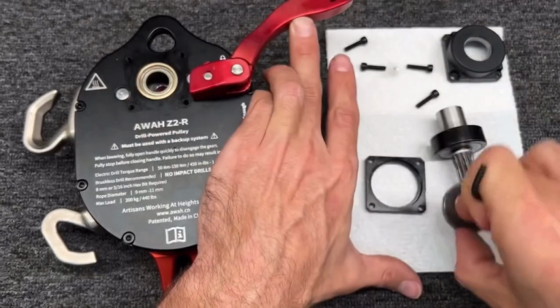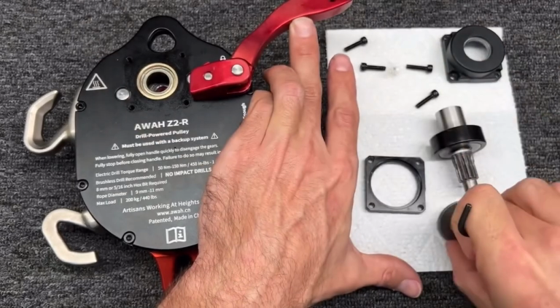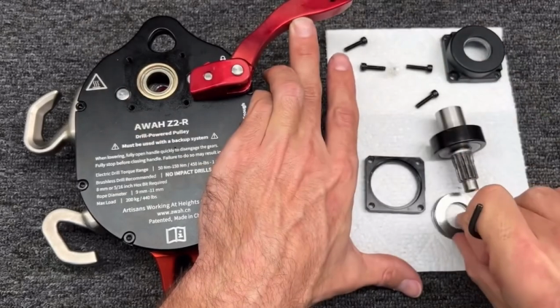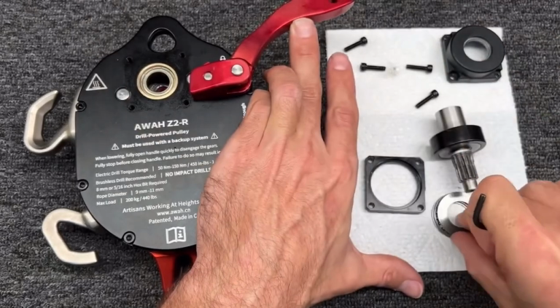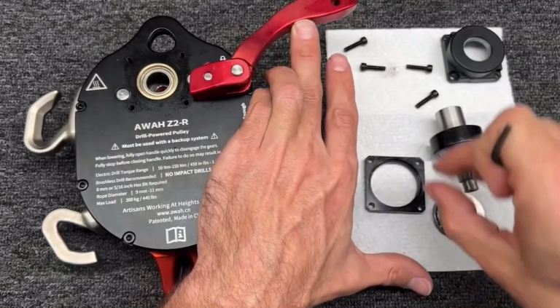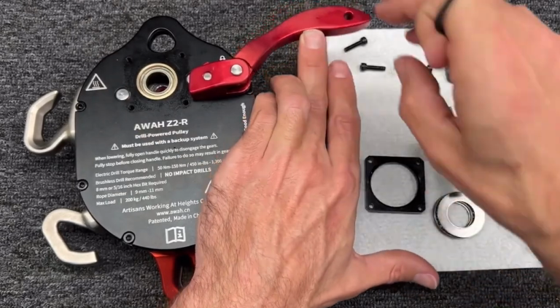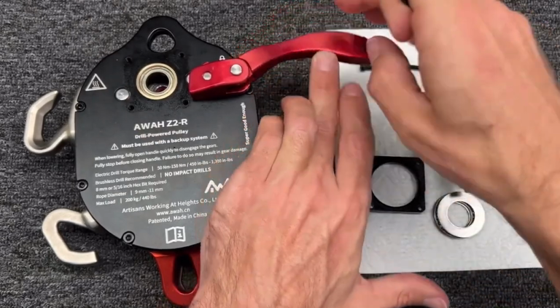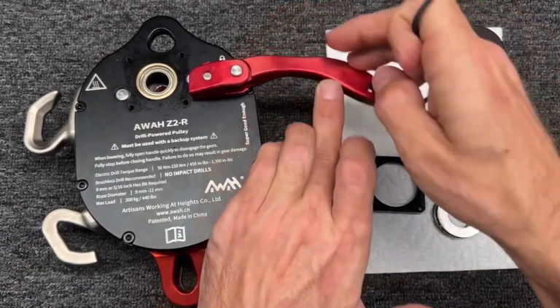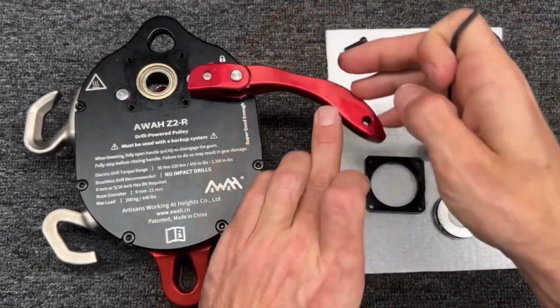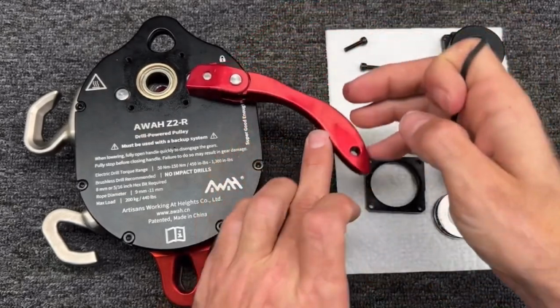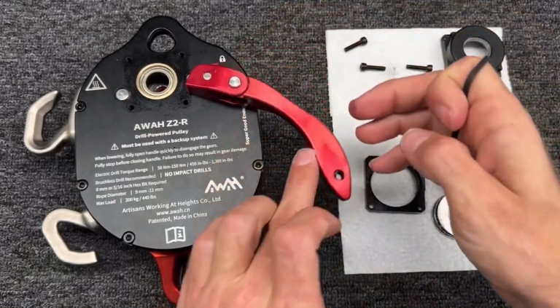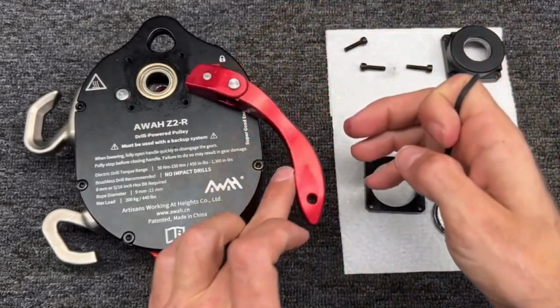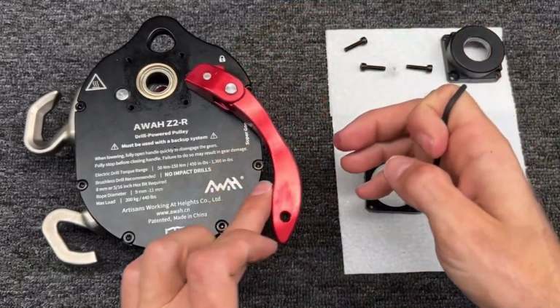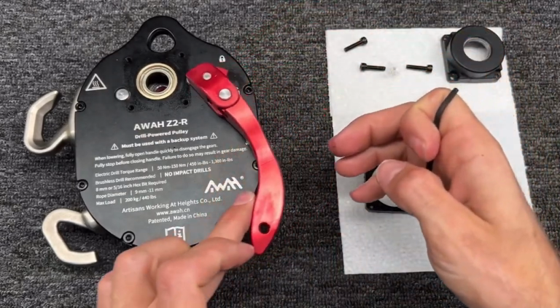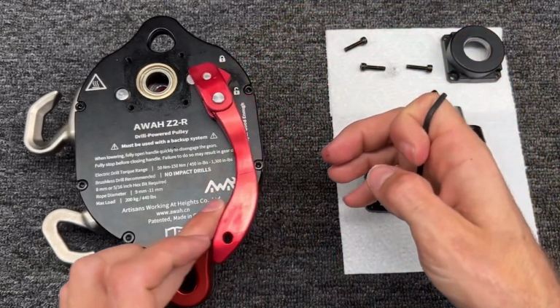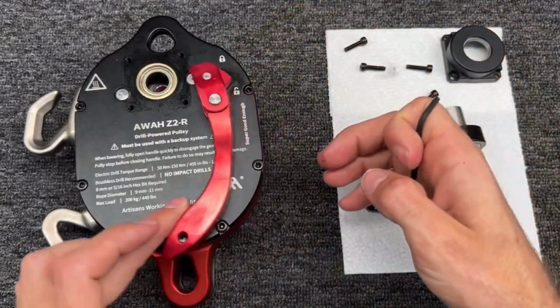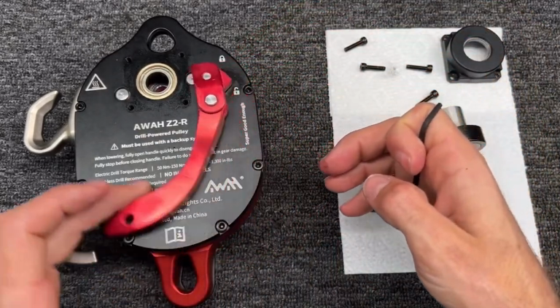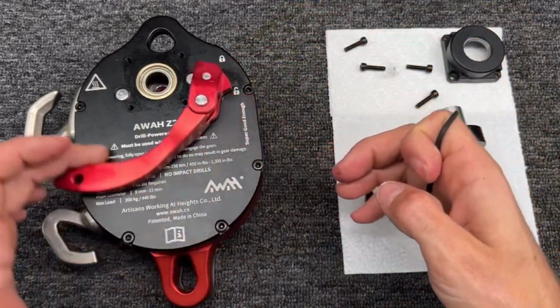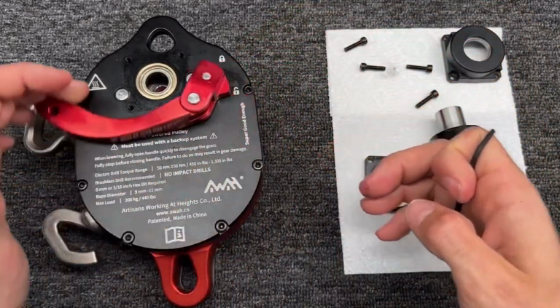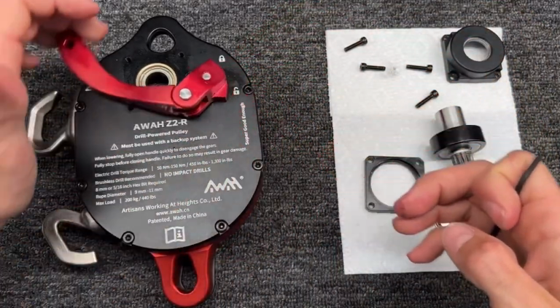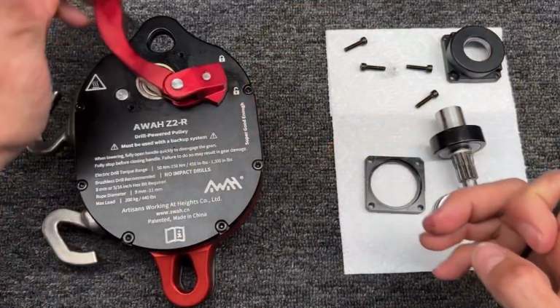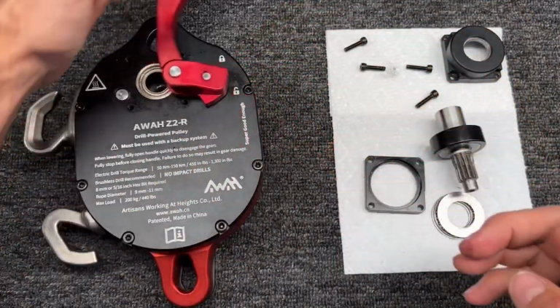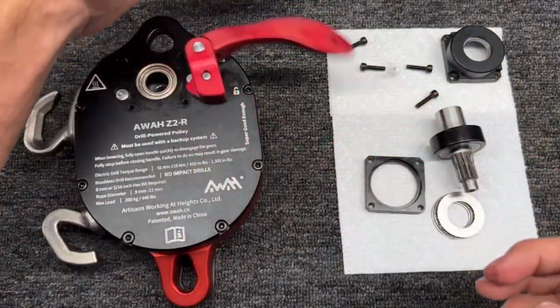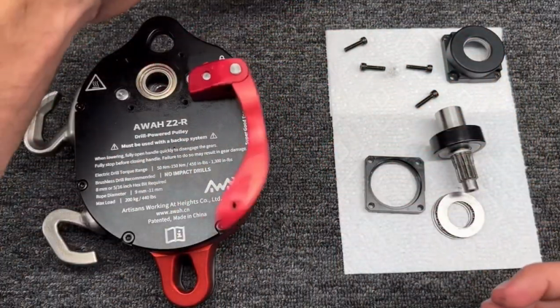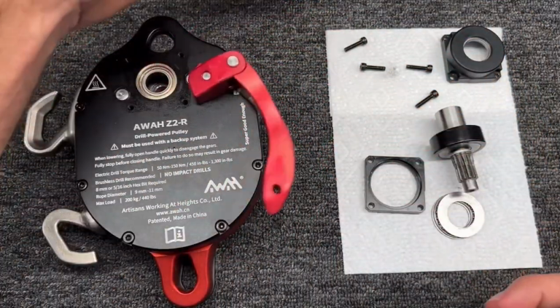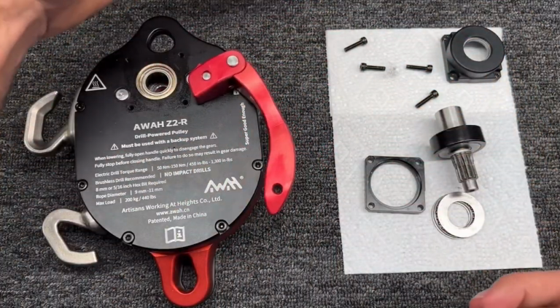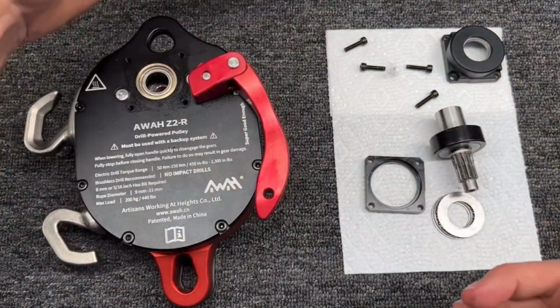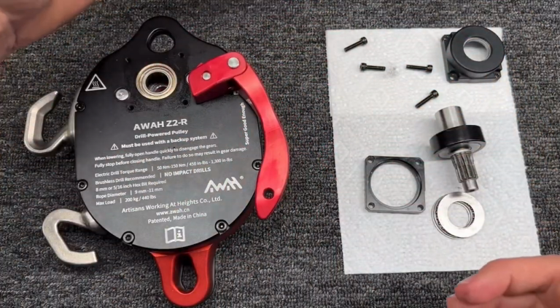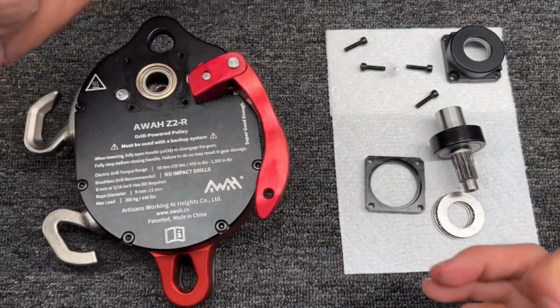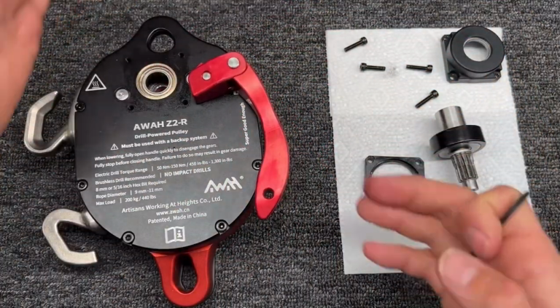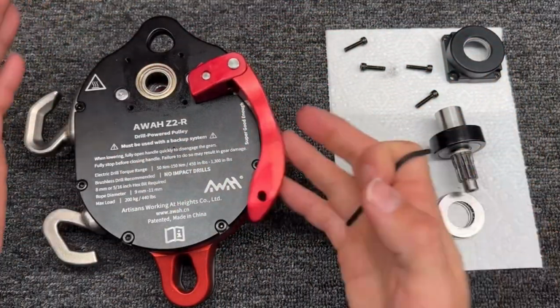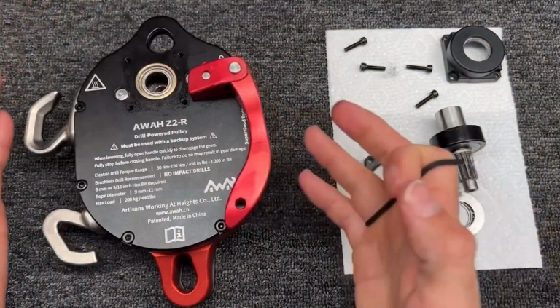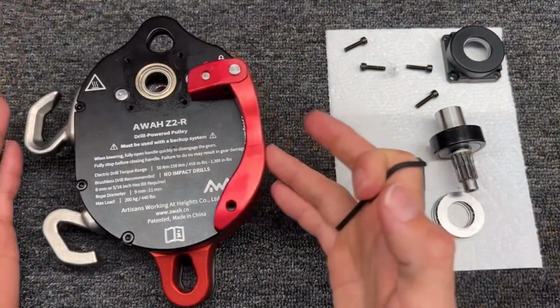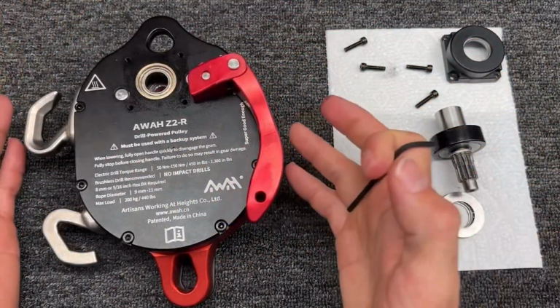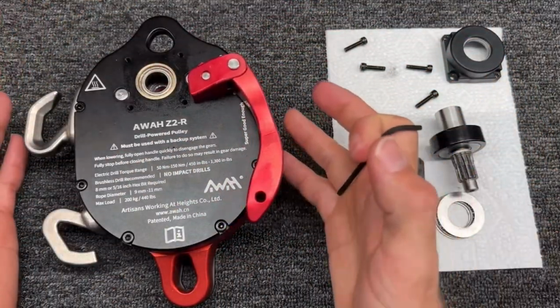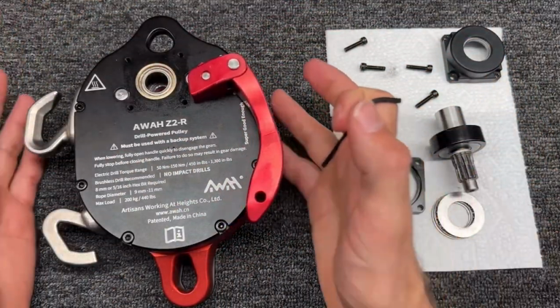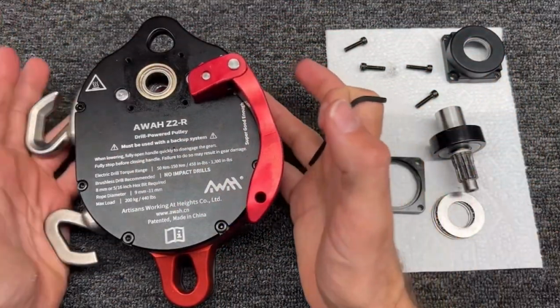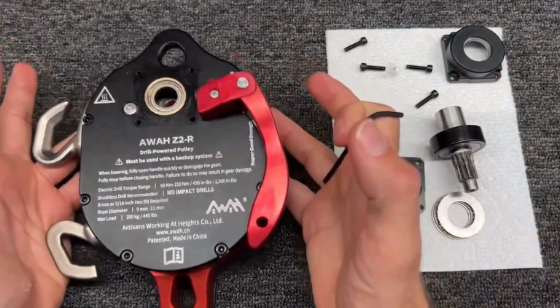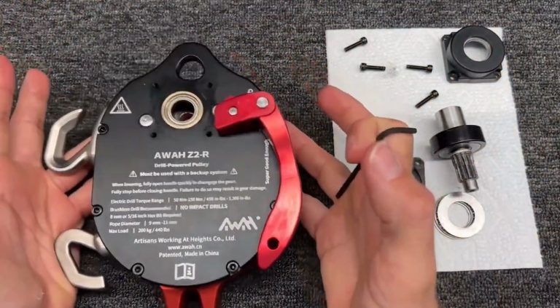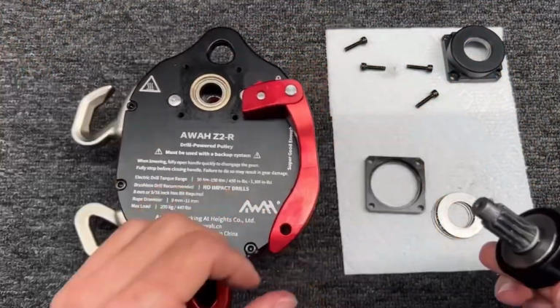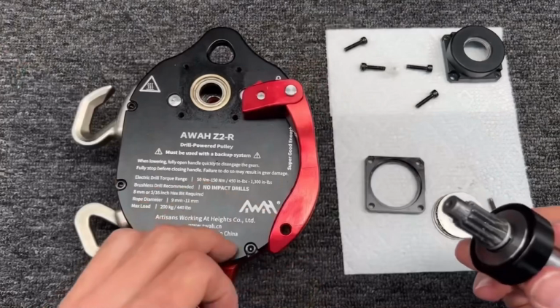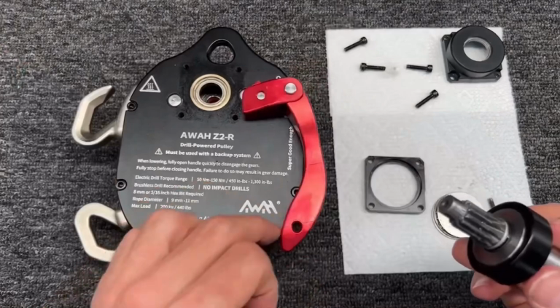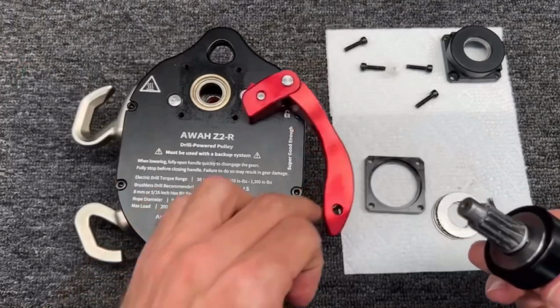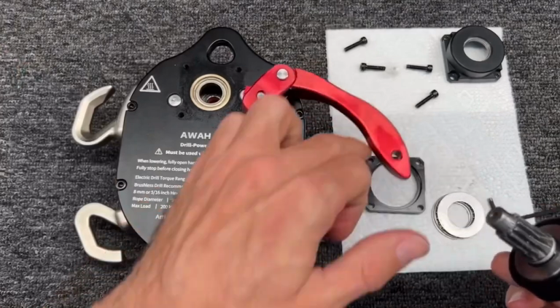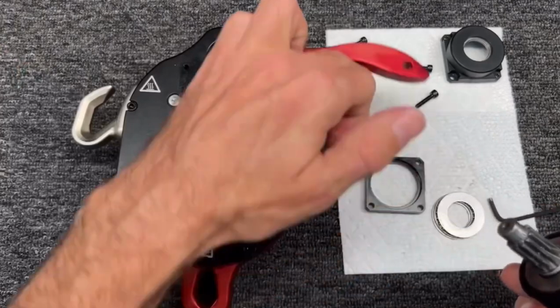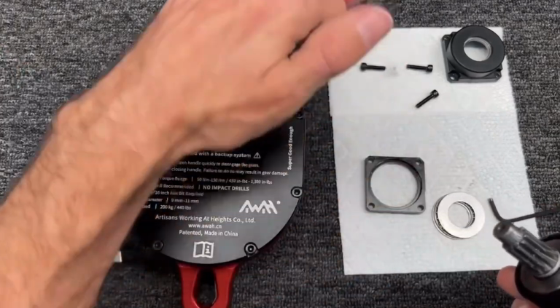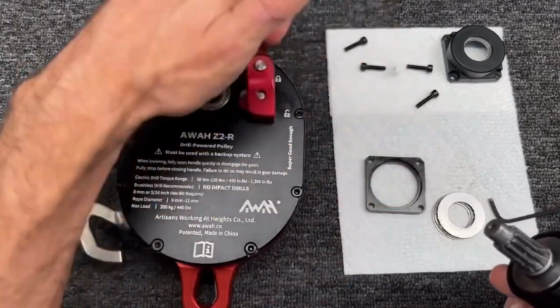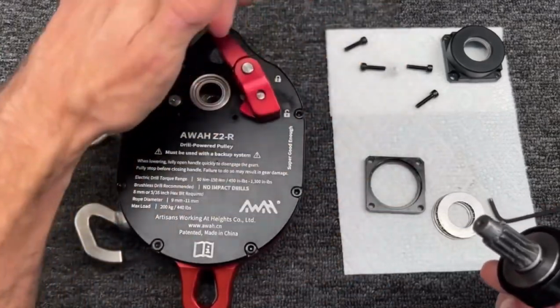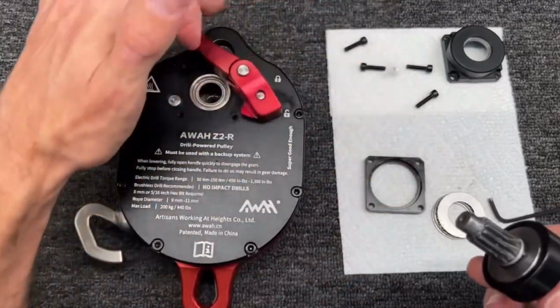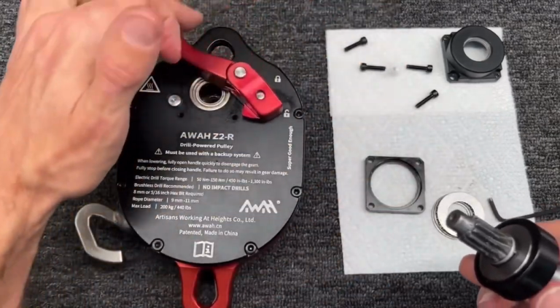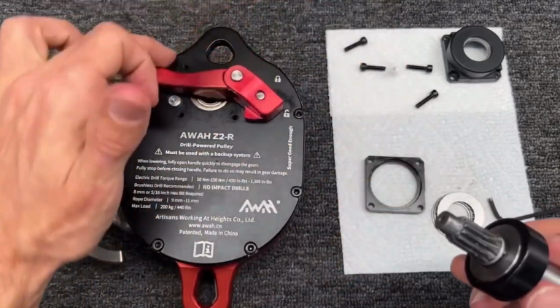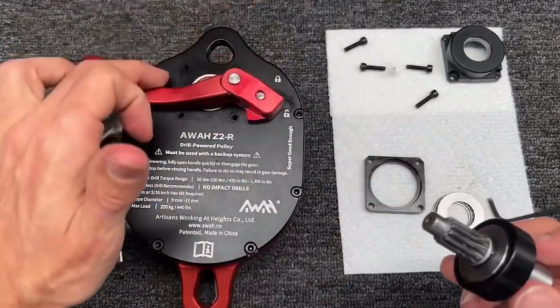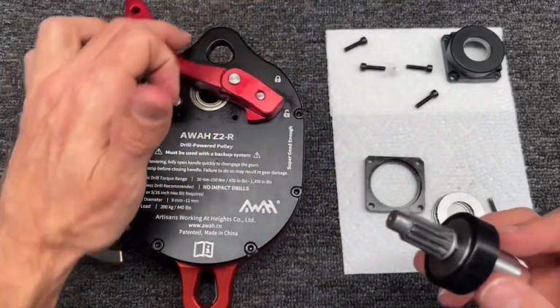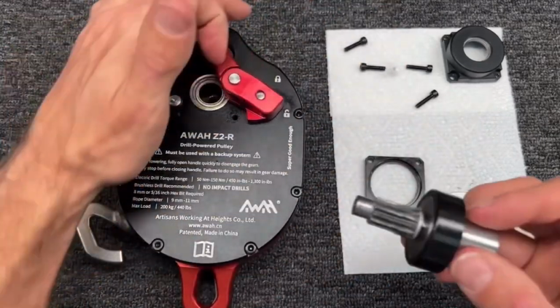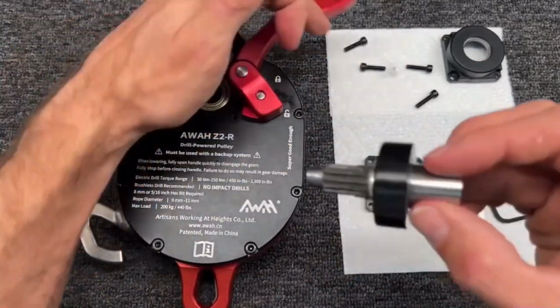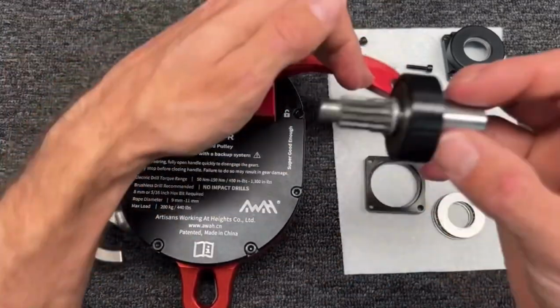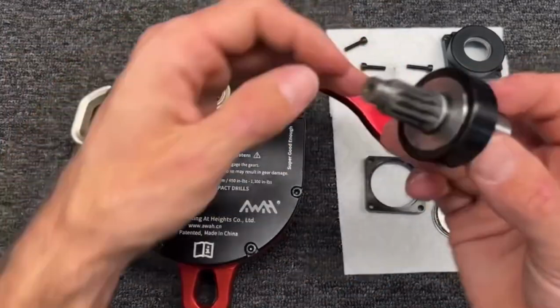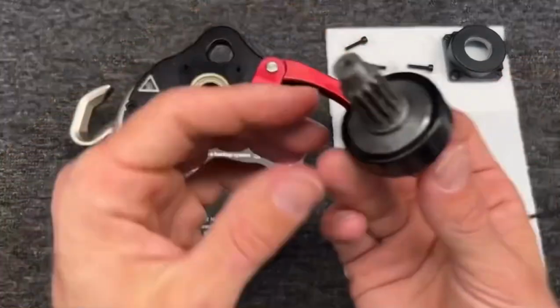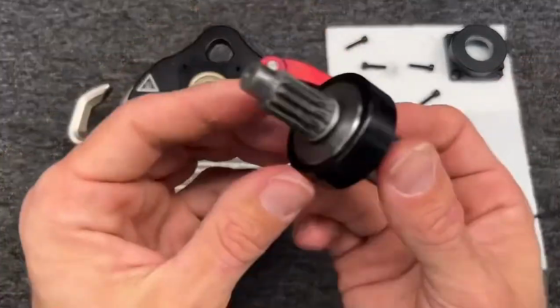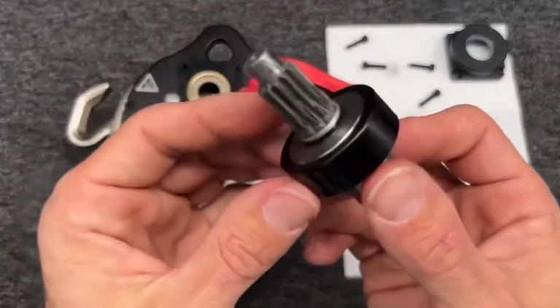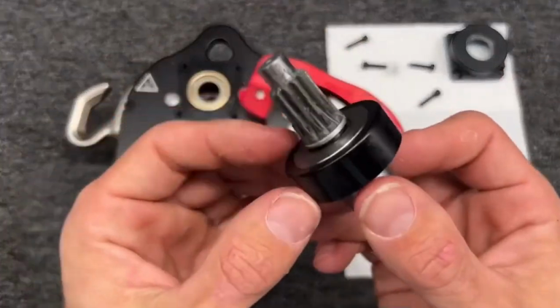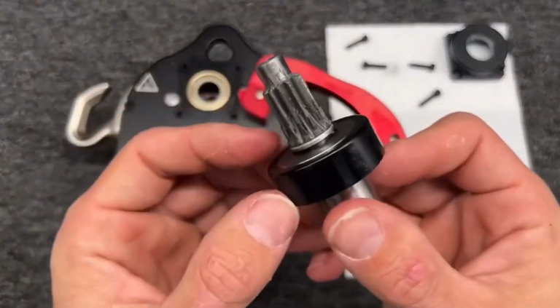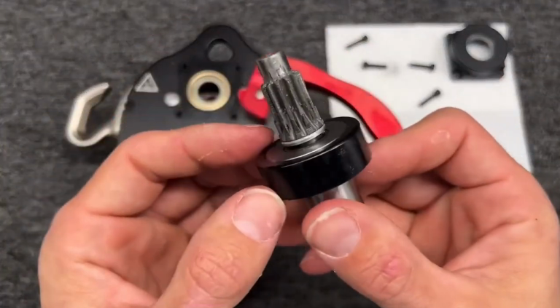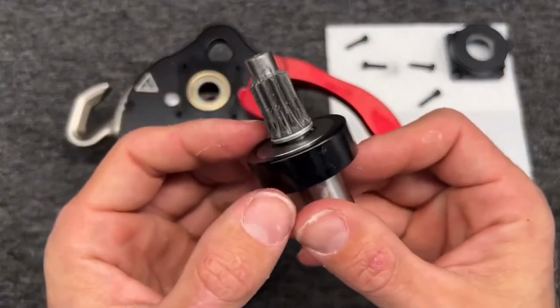This handle — this spring is going to want it, that's where it wants to sit. But we are going to rotate this all the way back around before we put this back in.